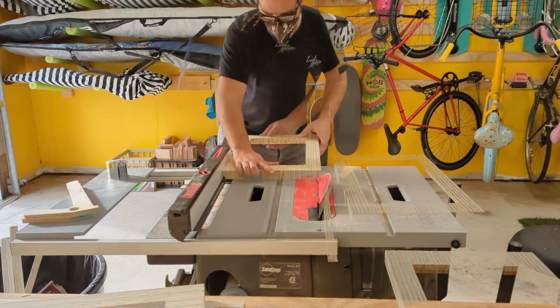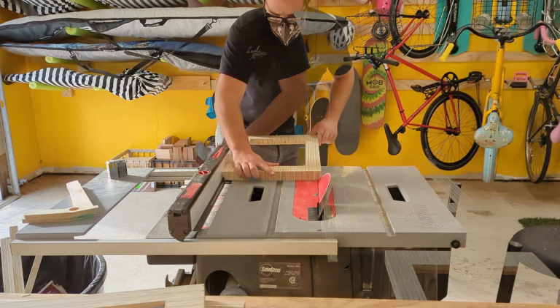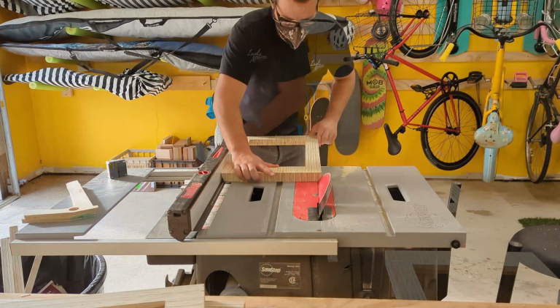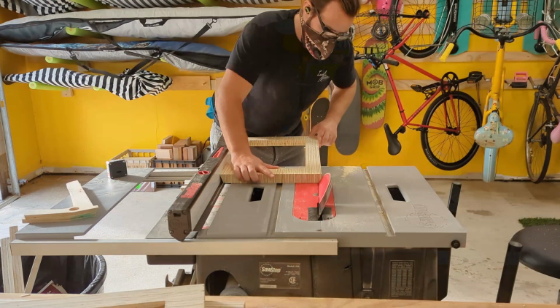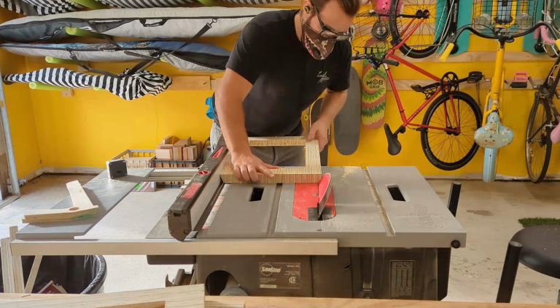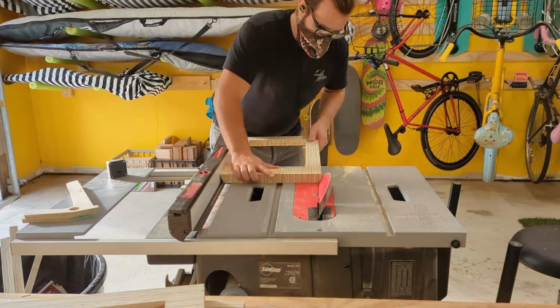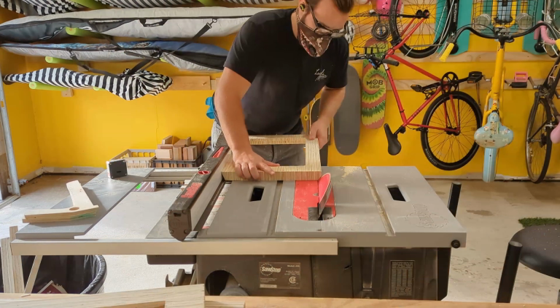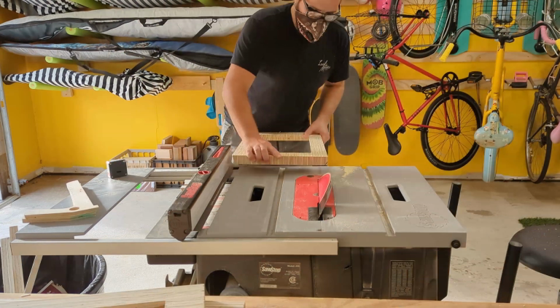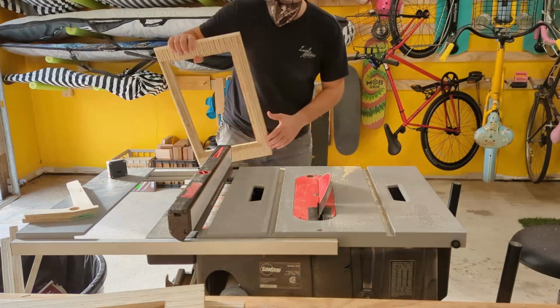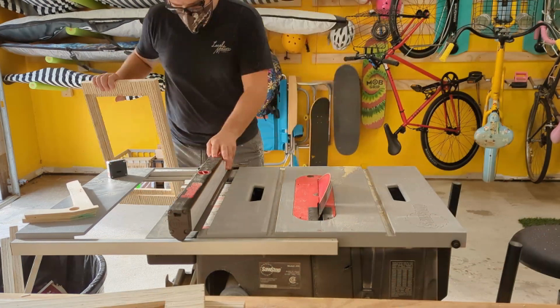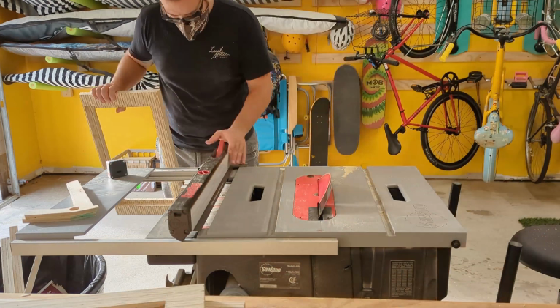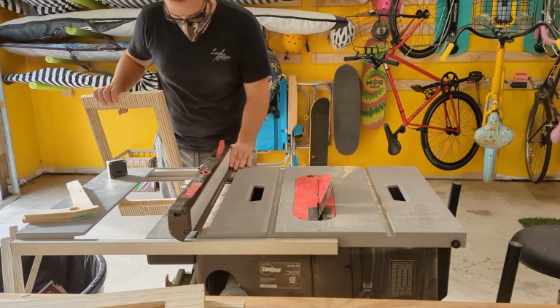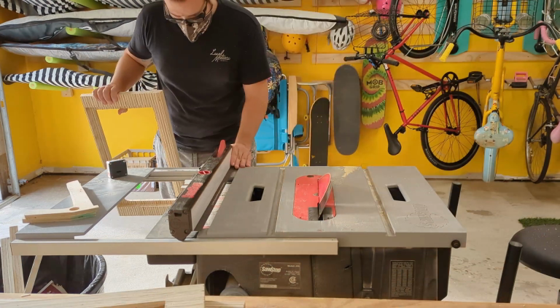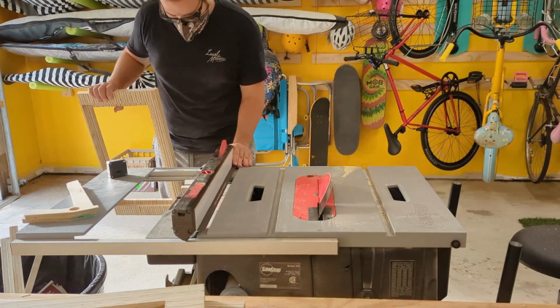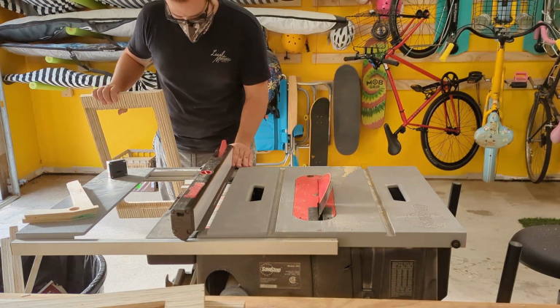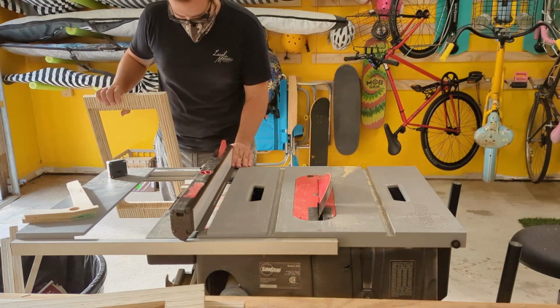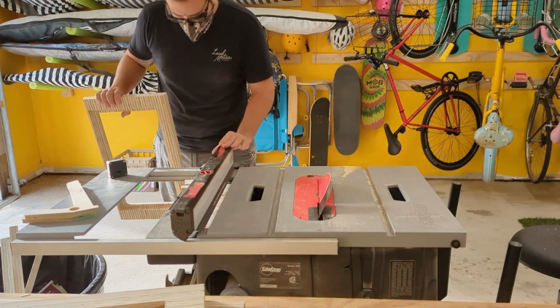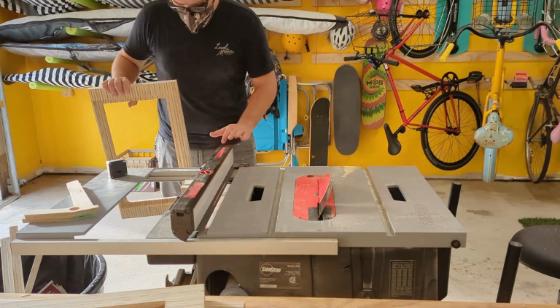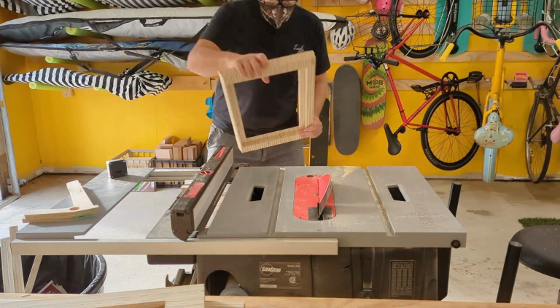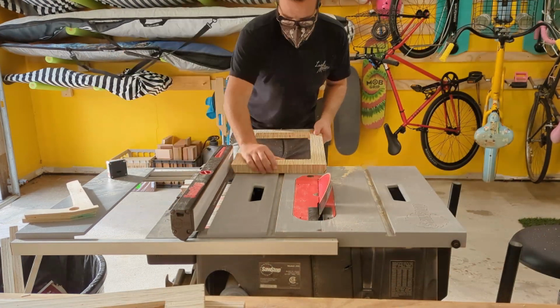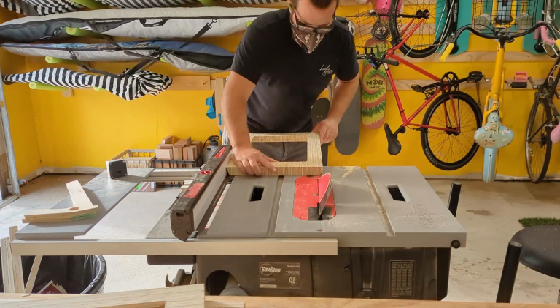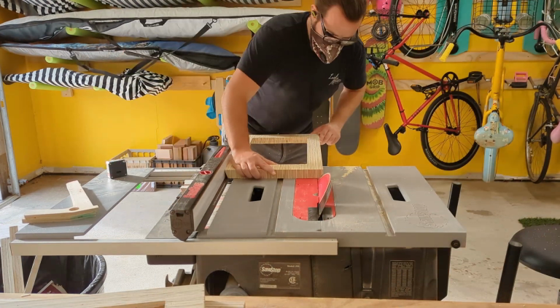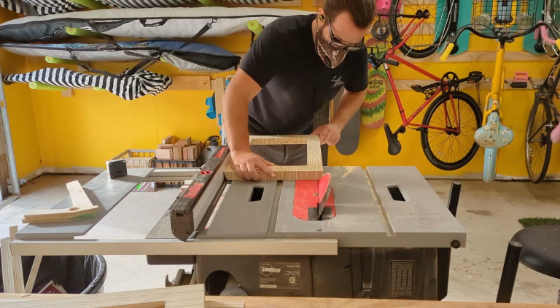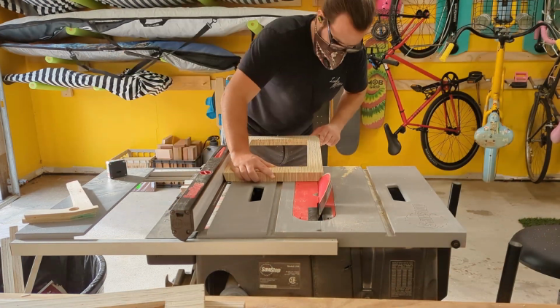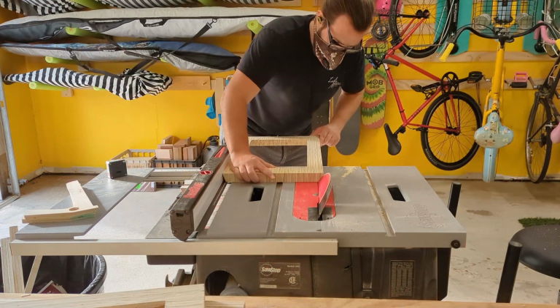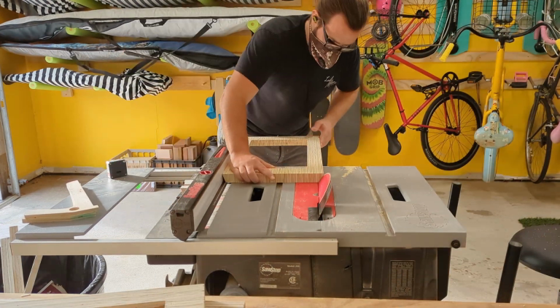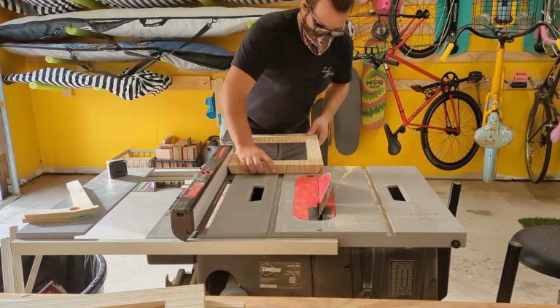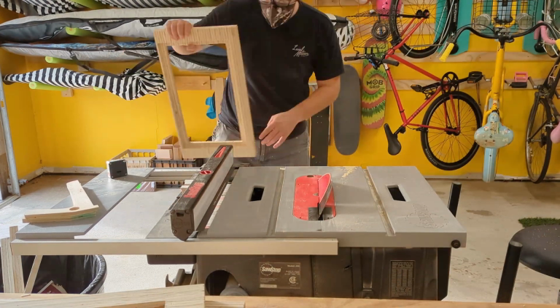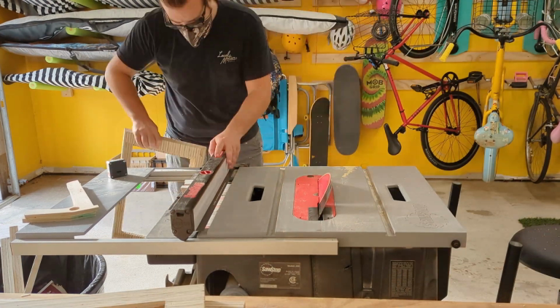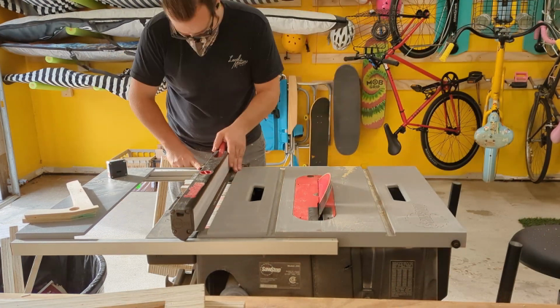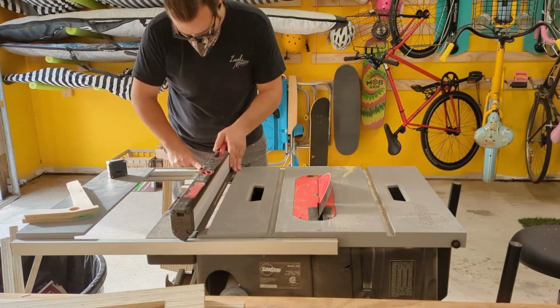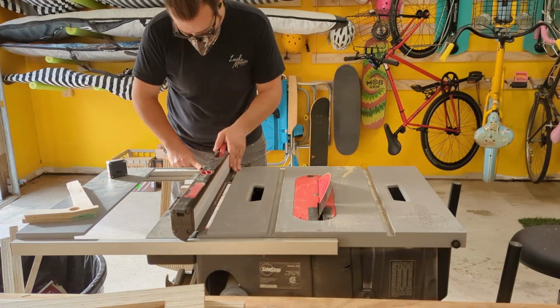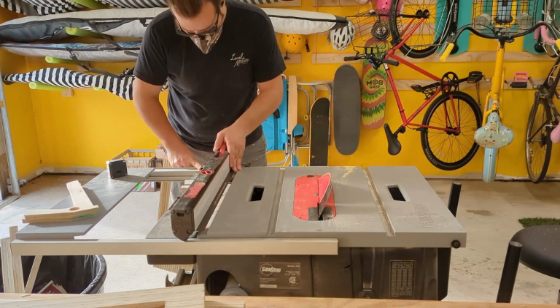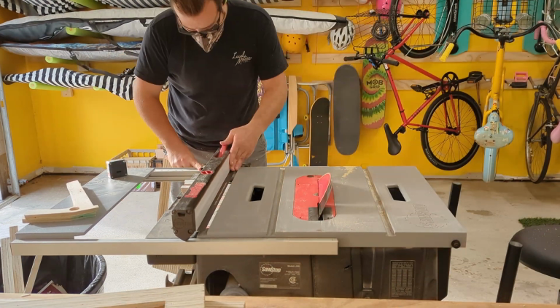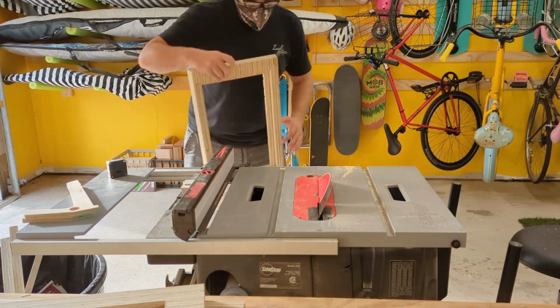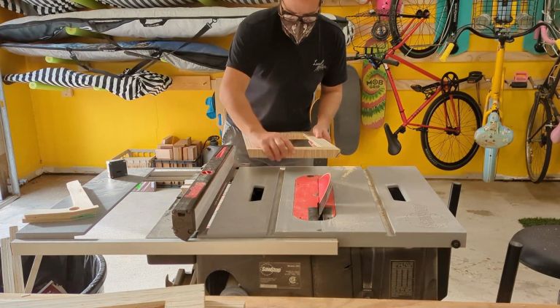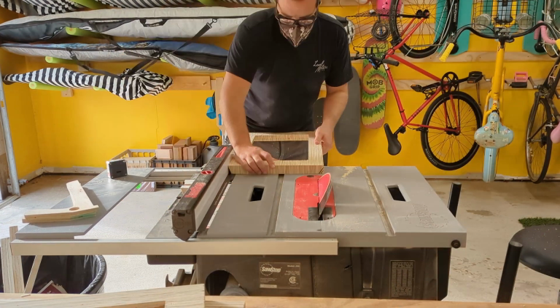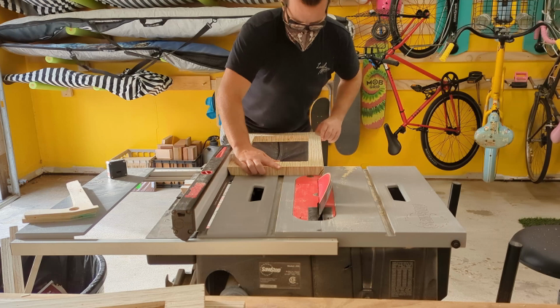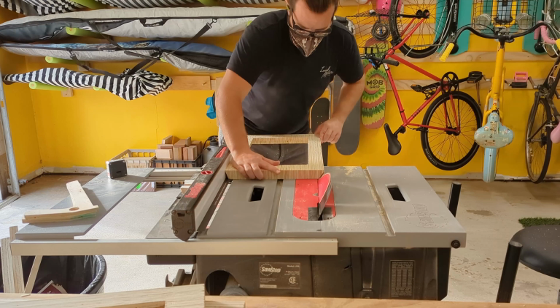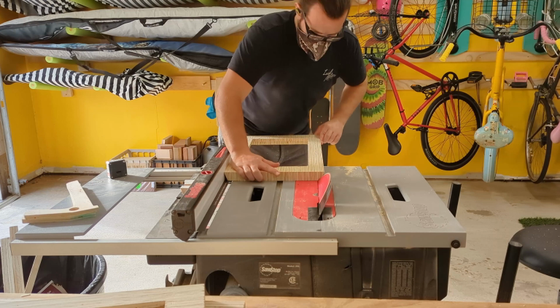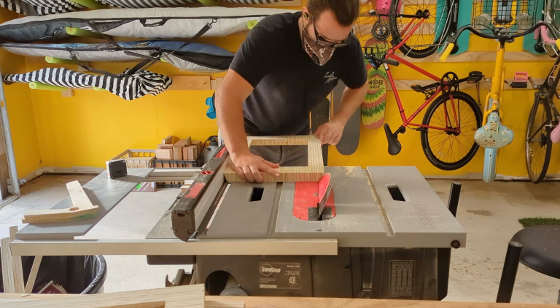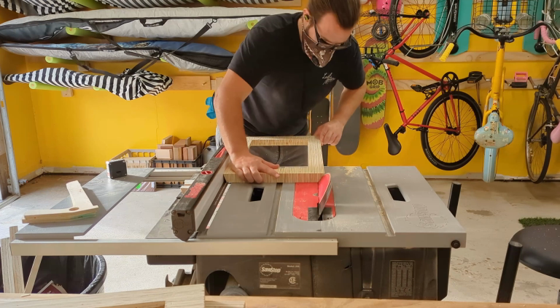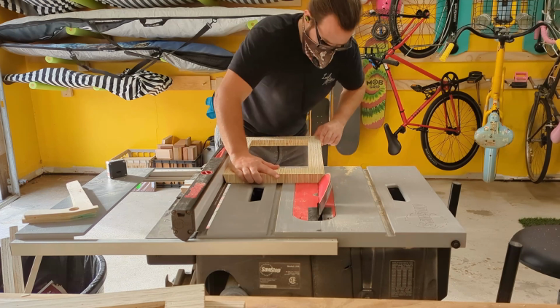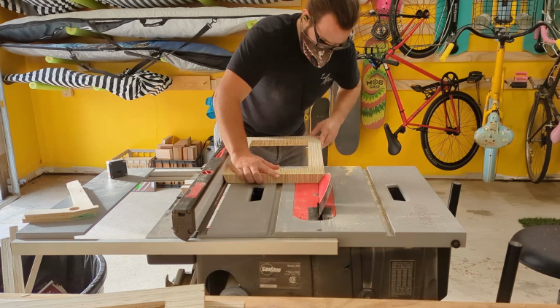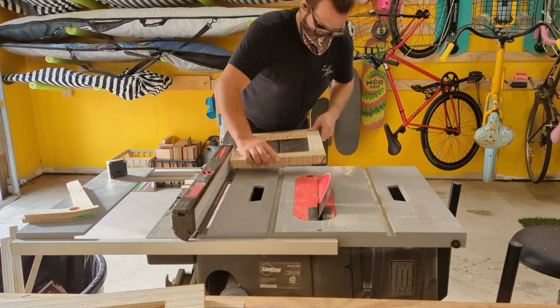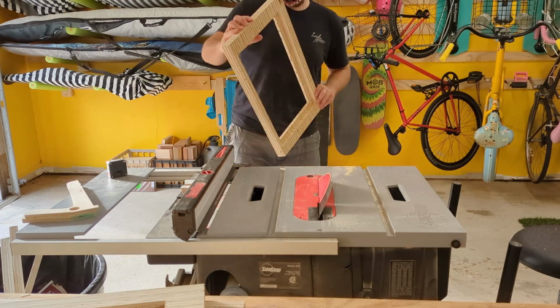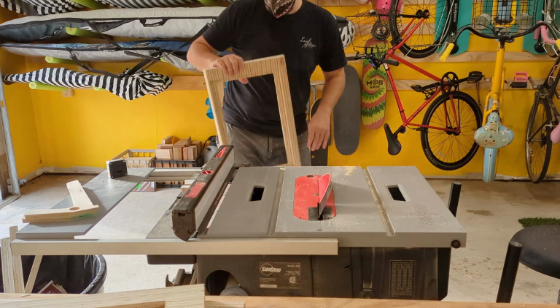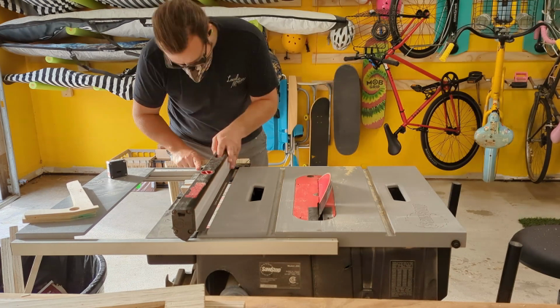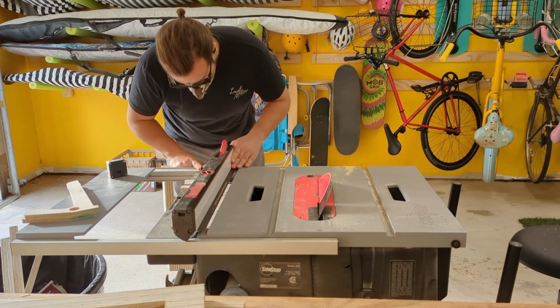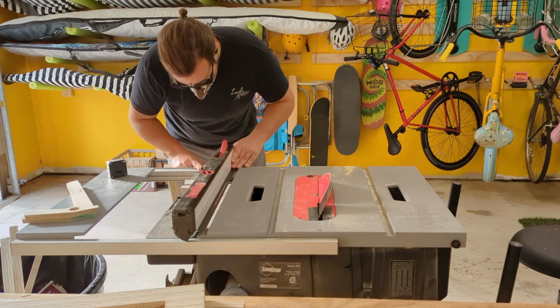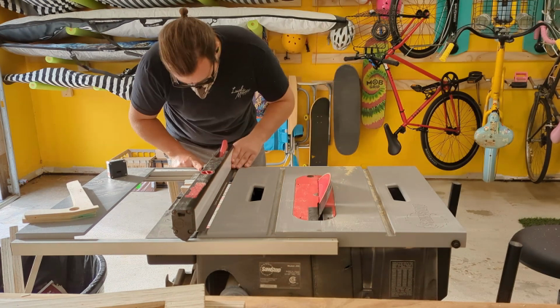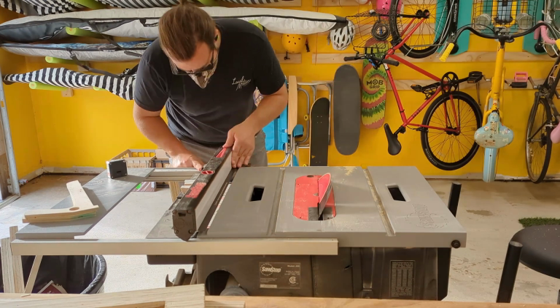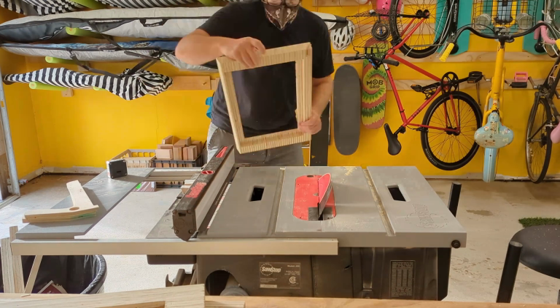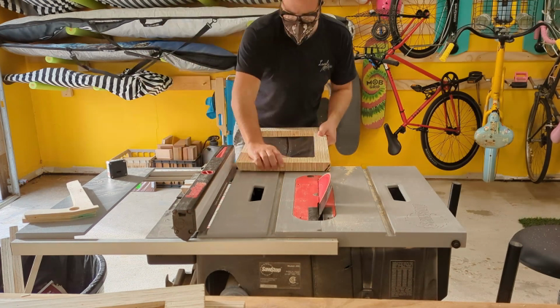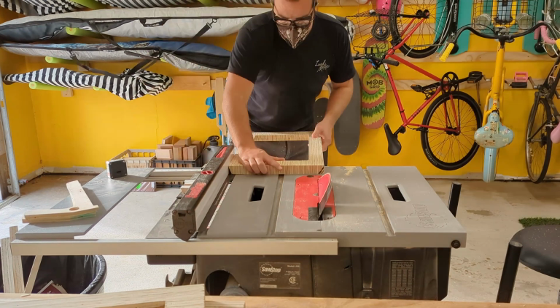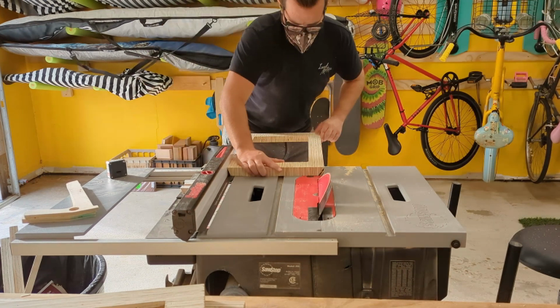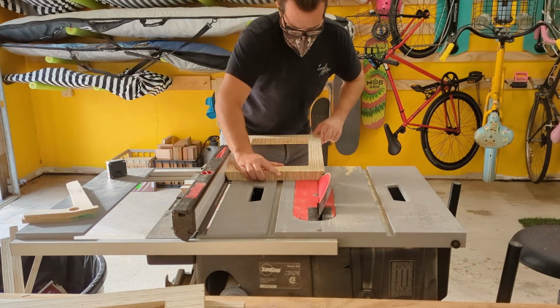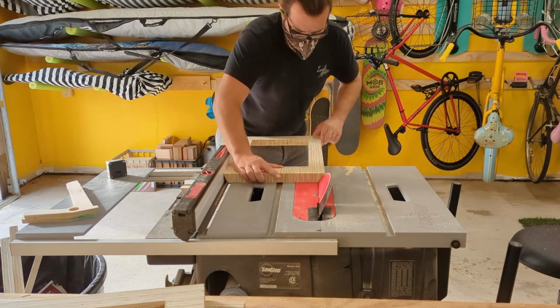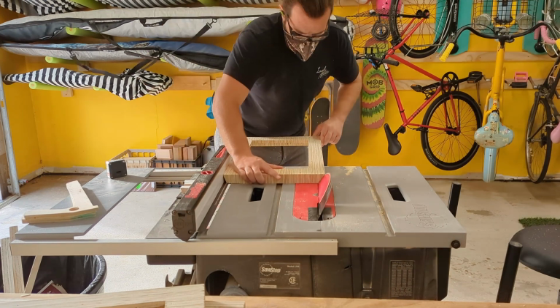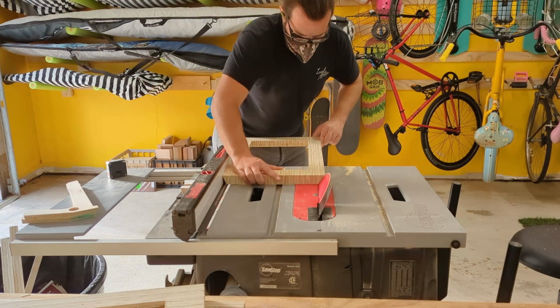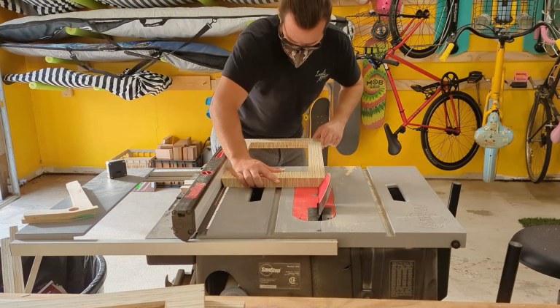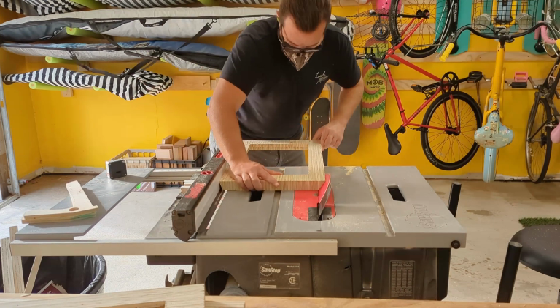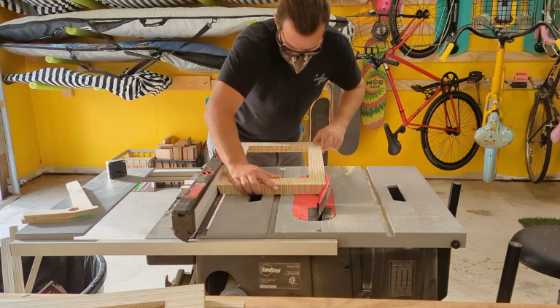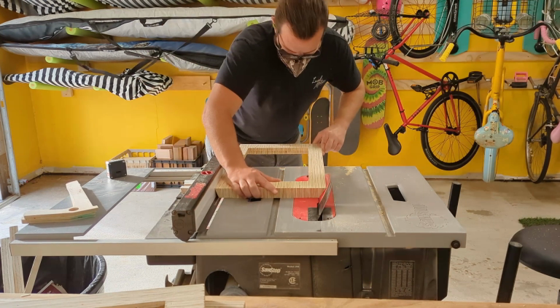You can see me sneaking up on the cut here. Math is hard and this is just a much easier way to make sure you get the right cut.